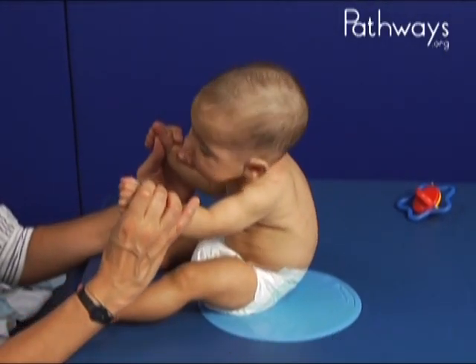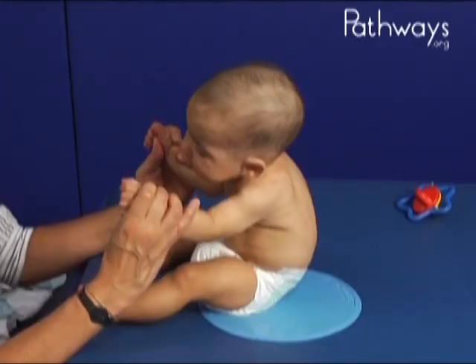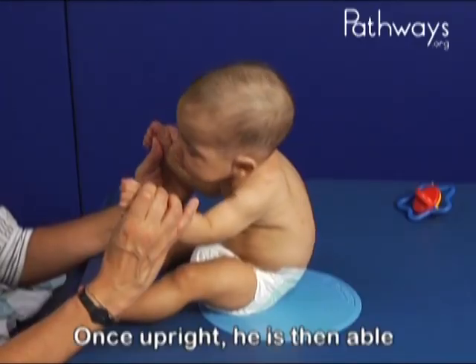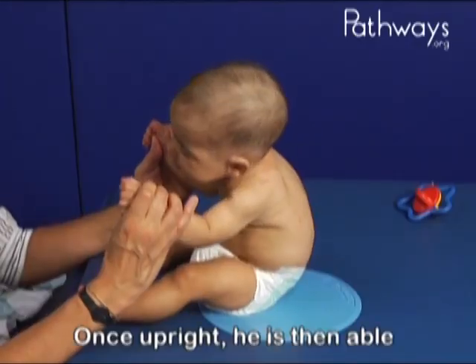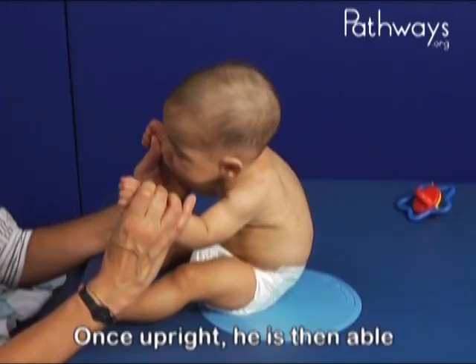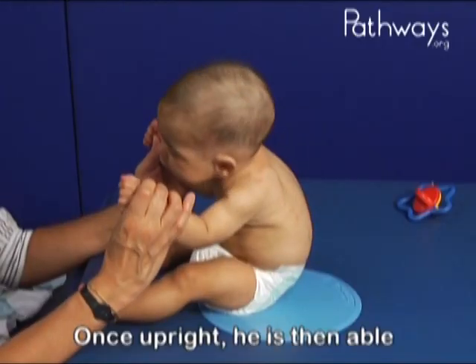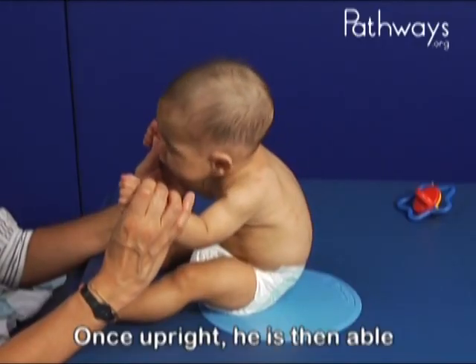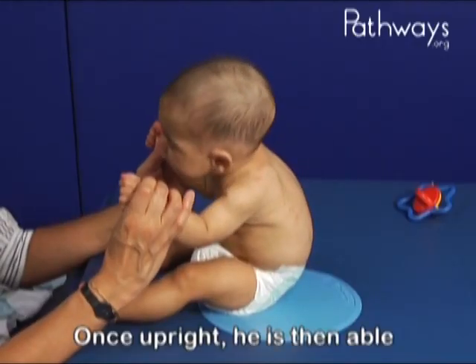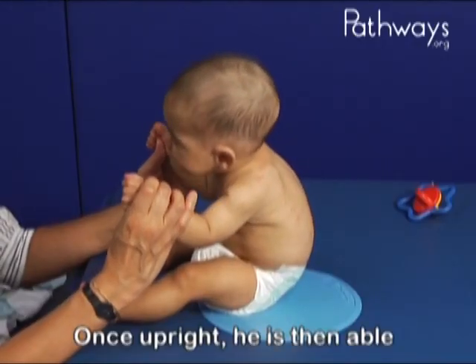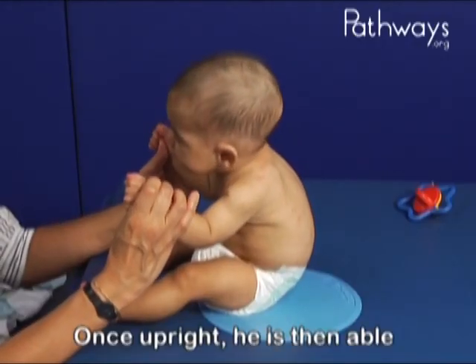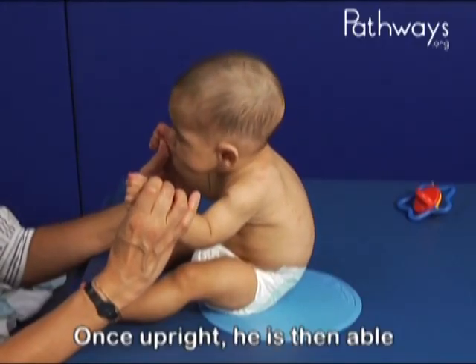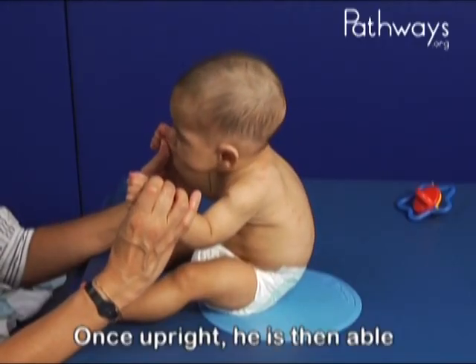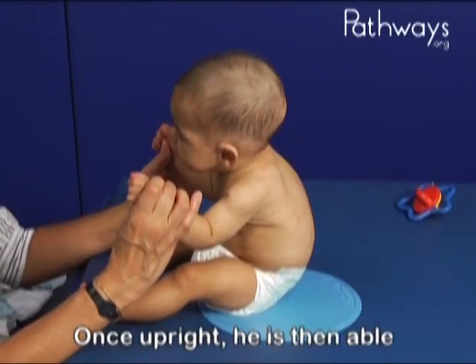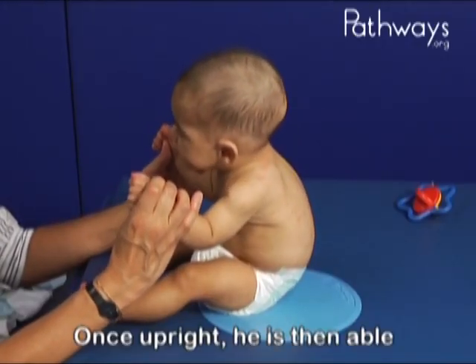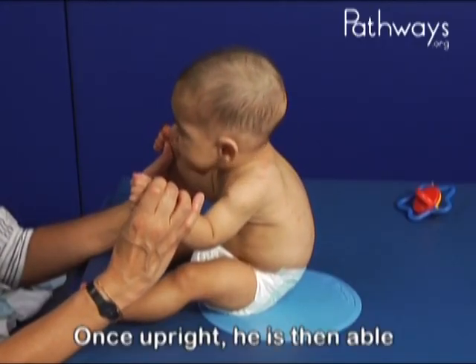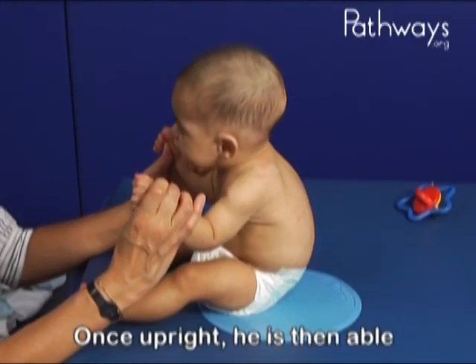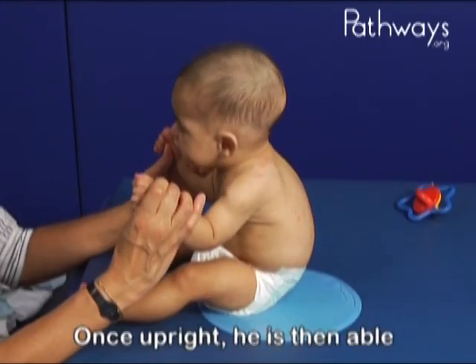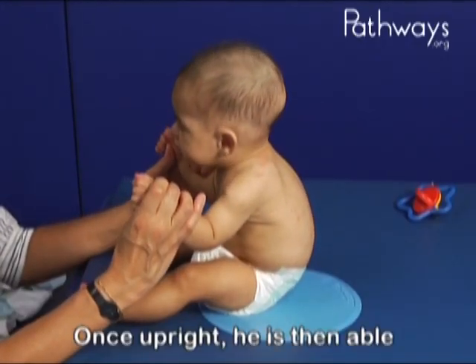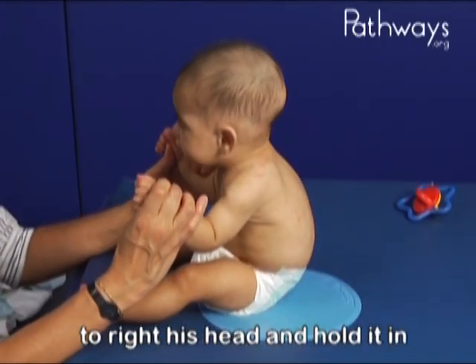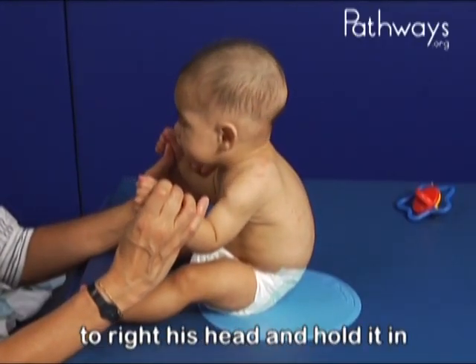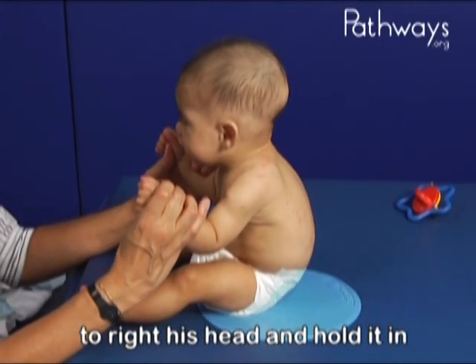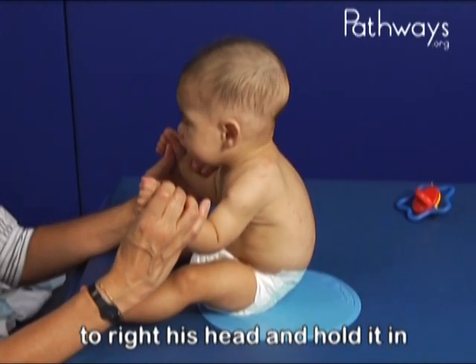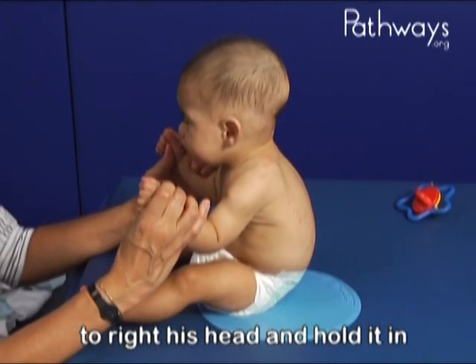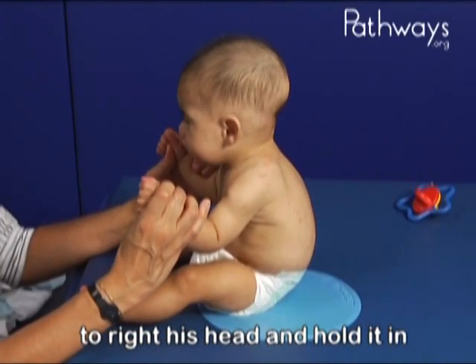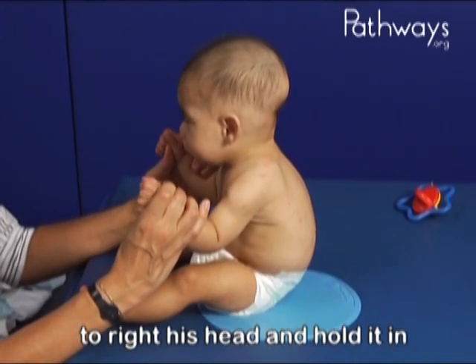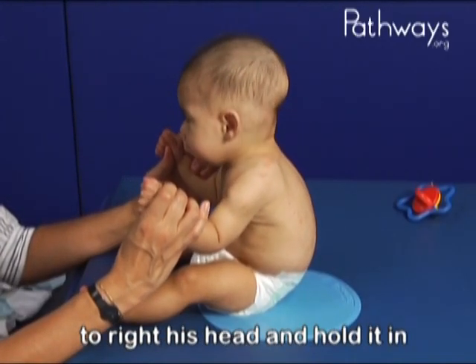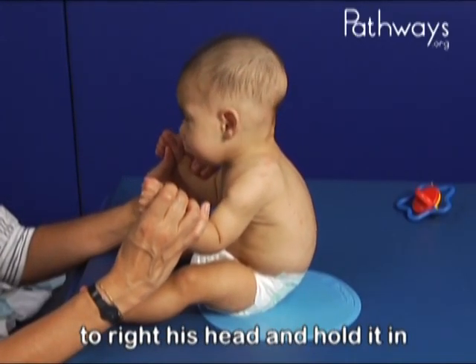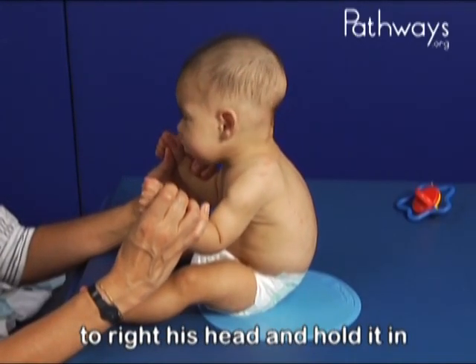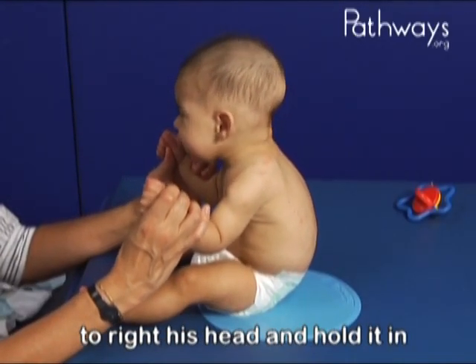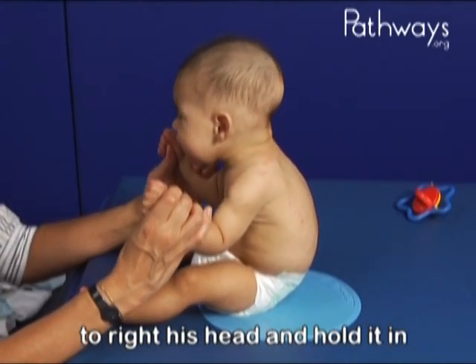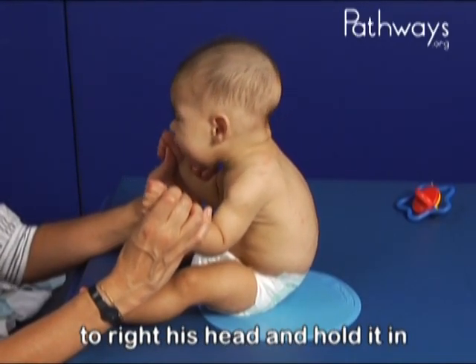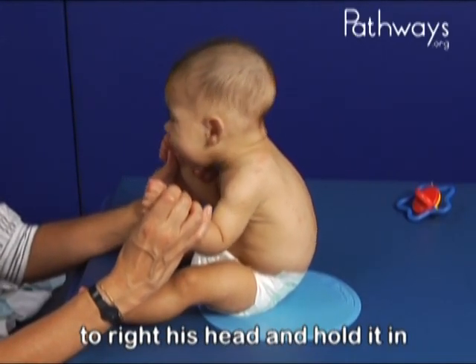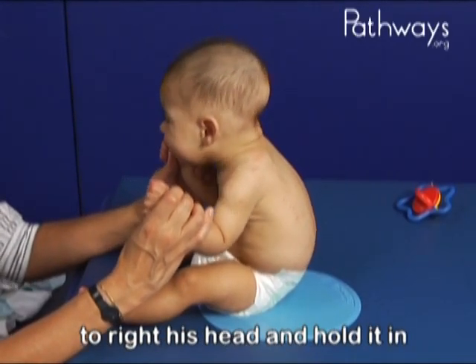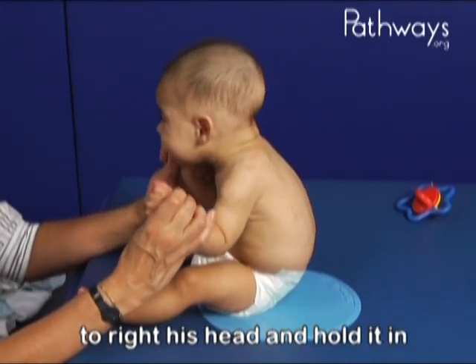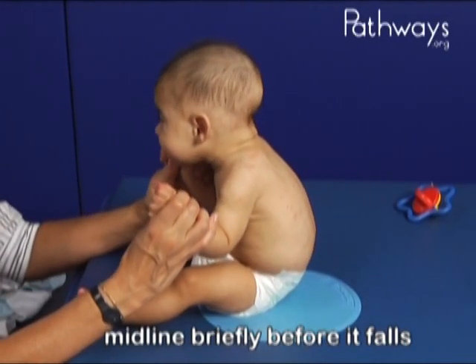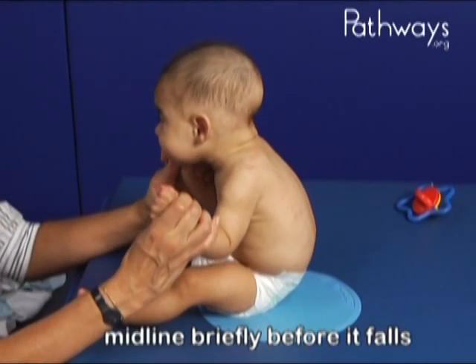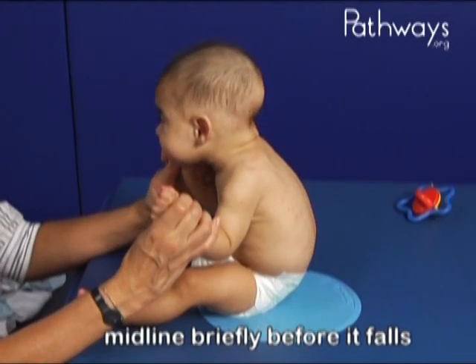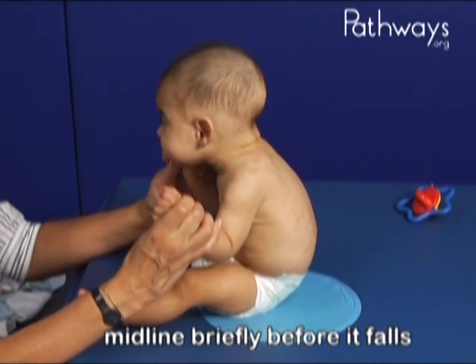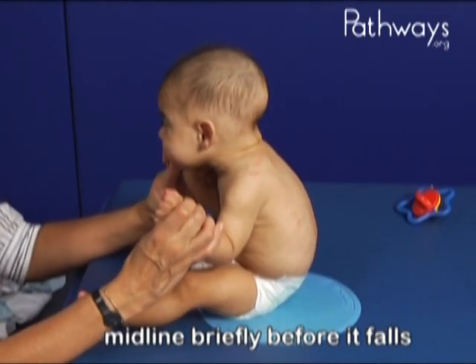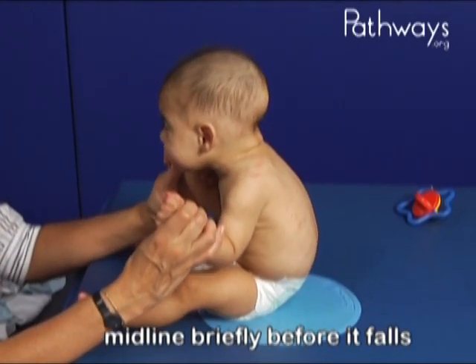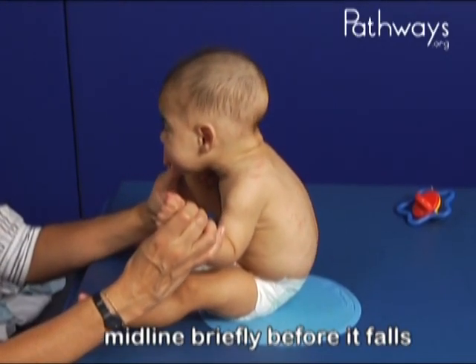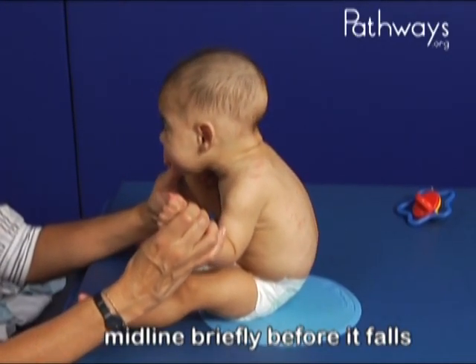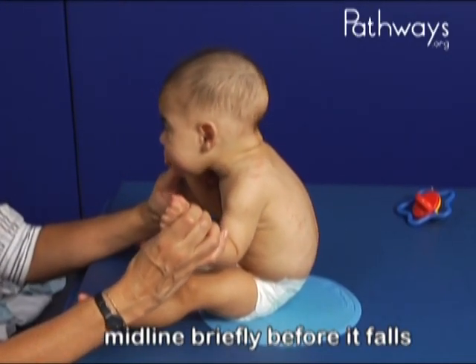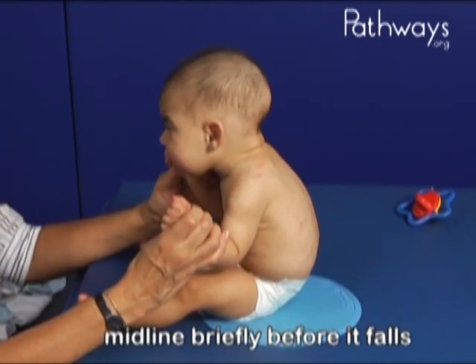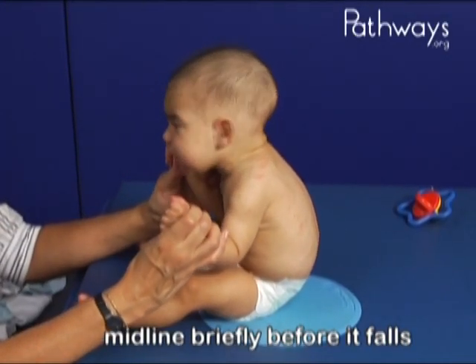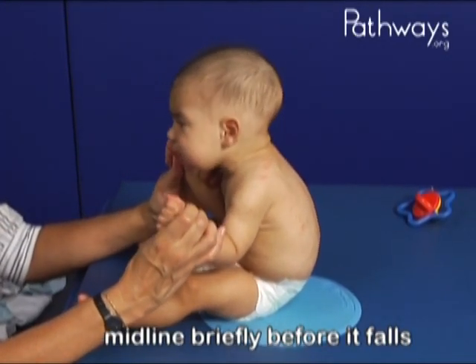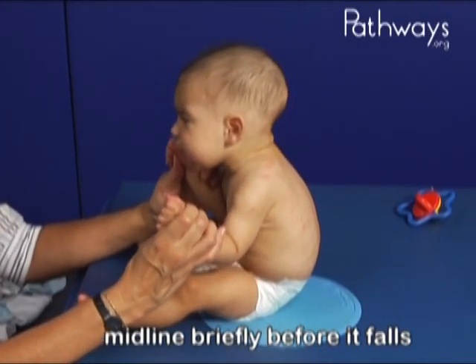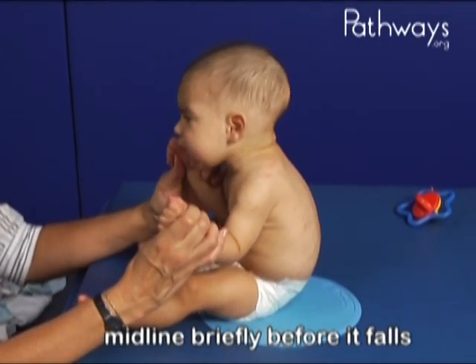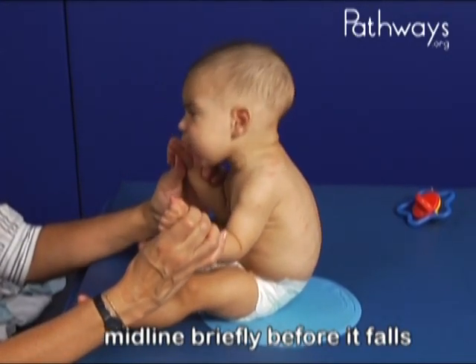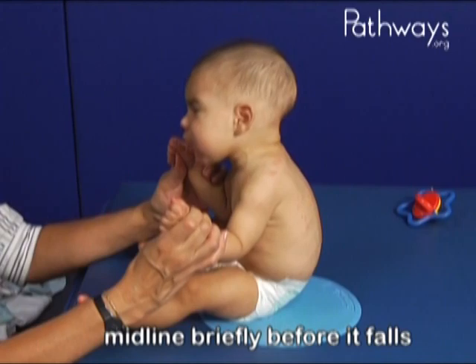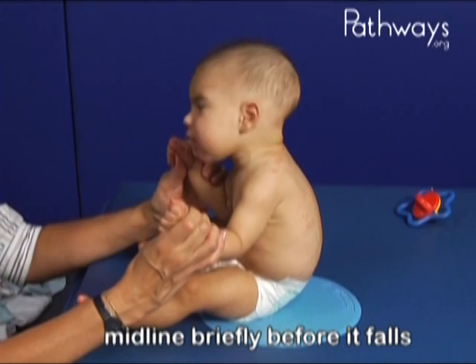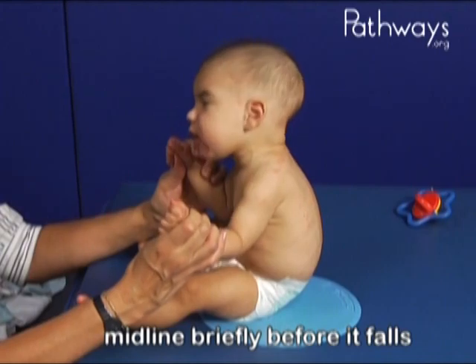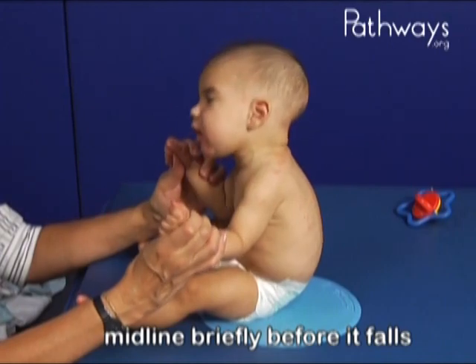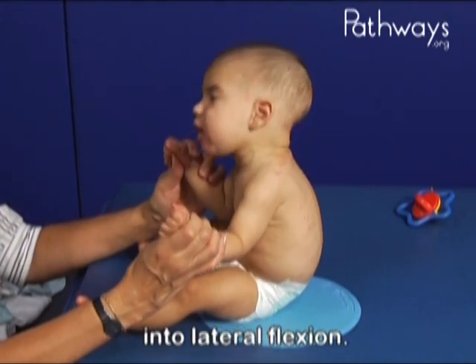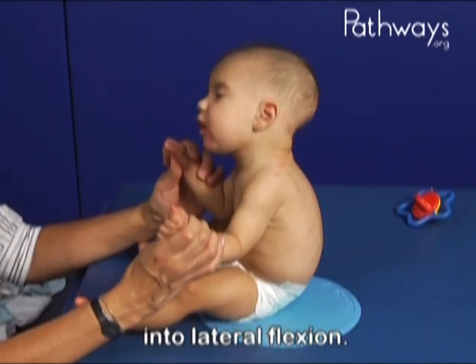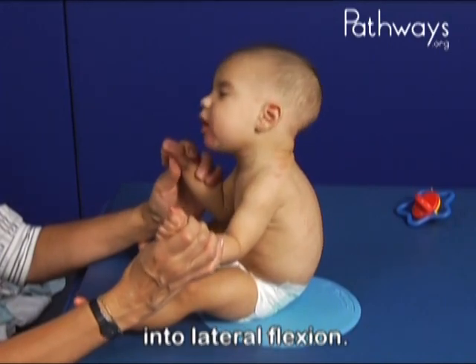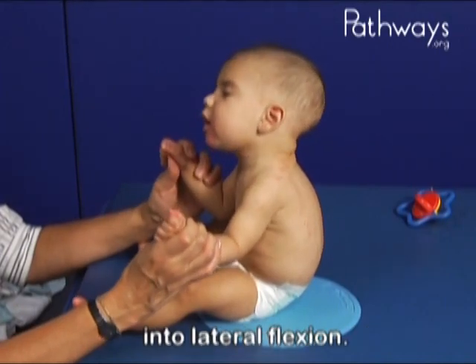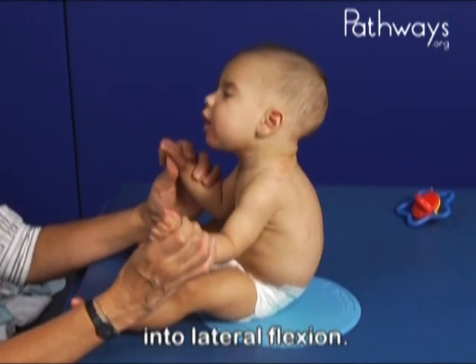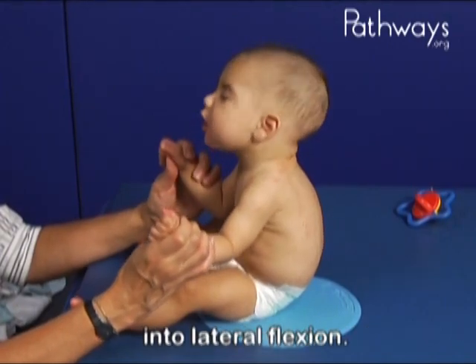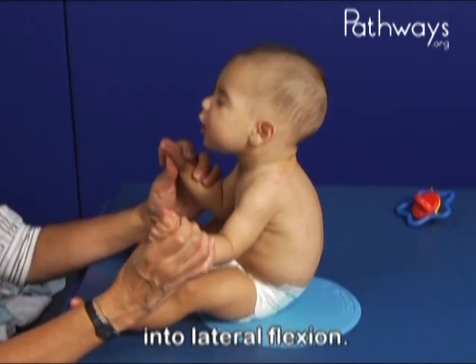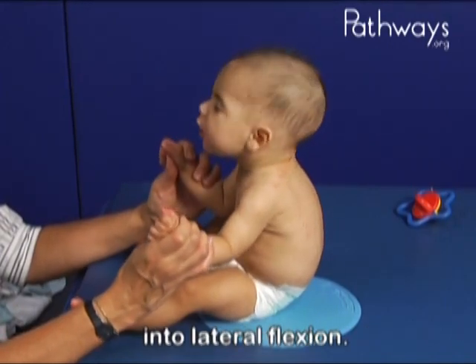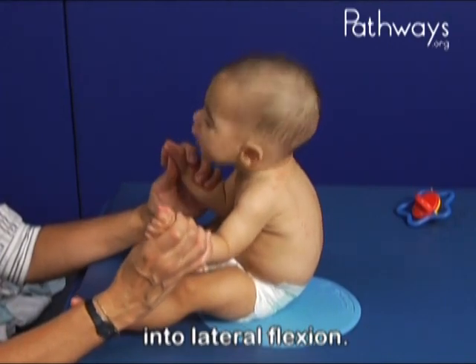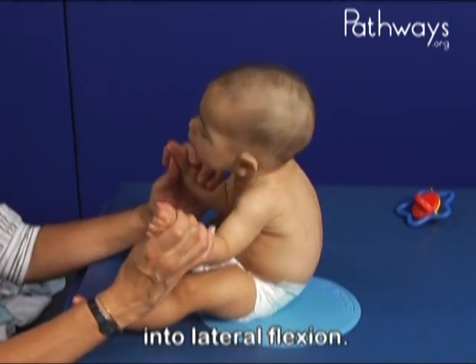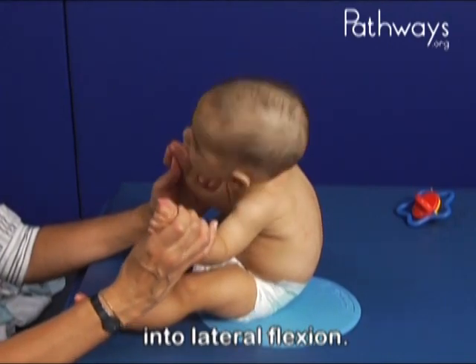Once upright, he is then able to right his head and hold it in midline briefly before it falls into lateral flexion.